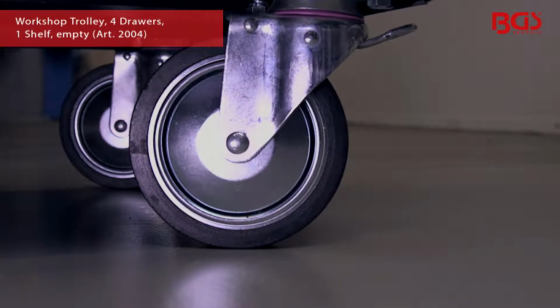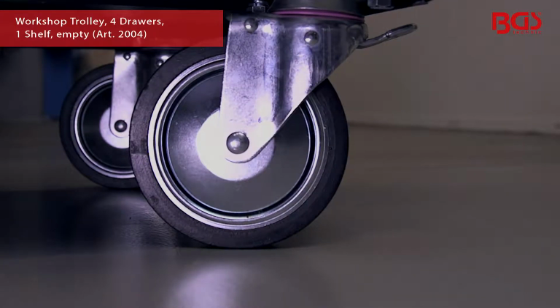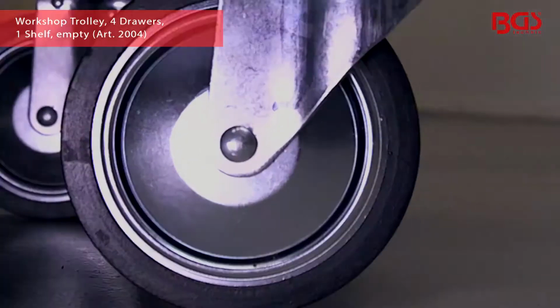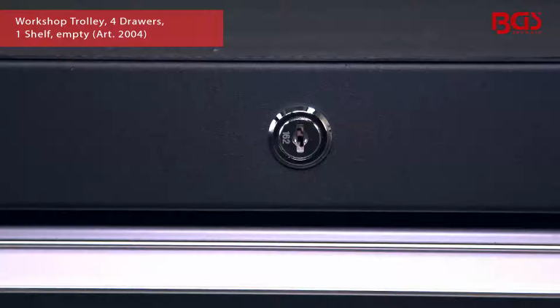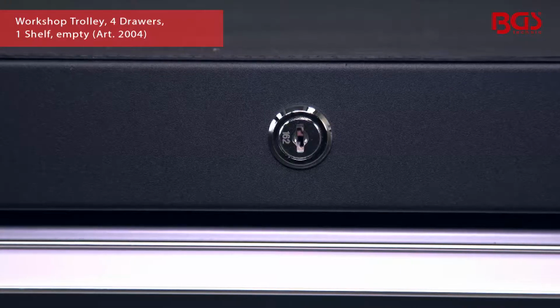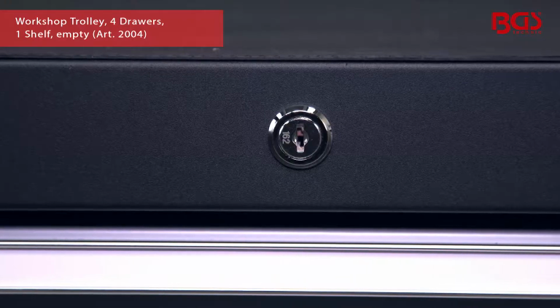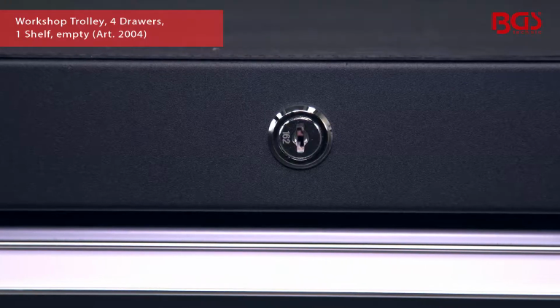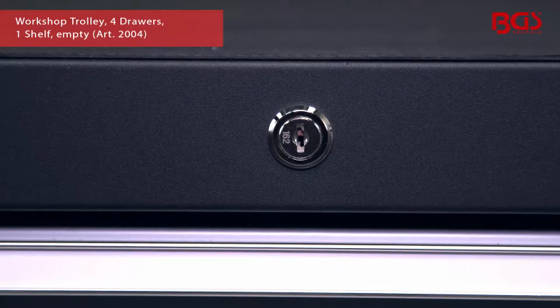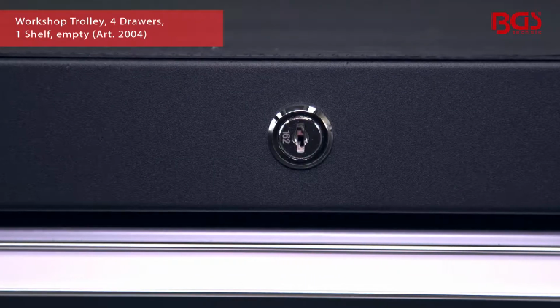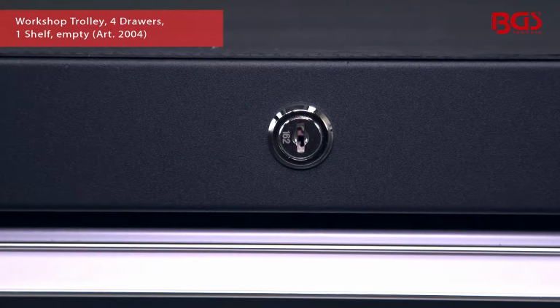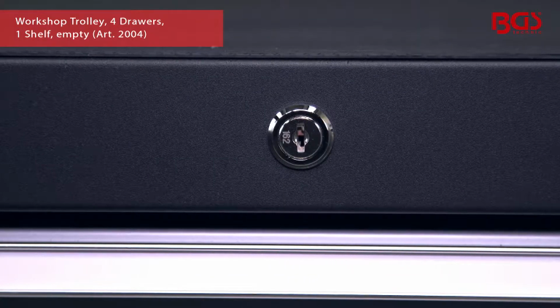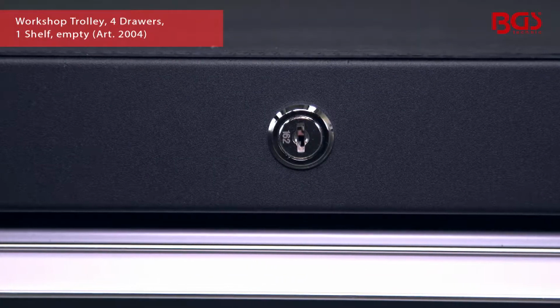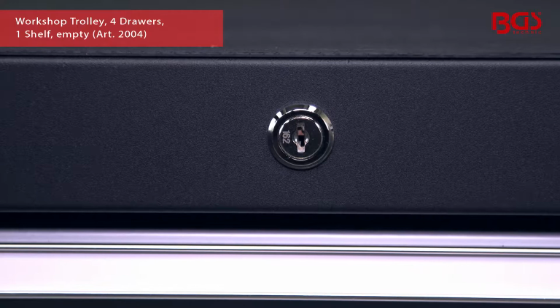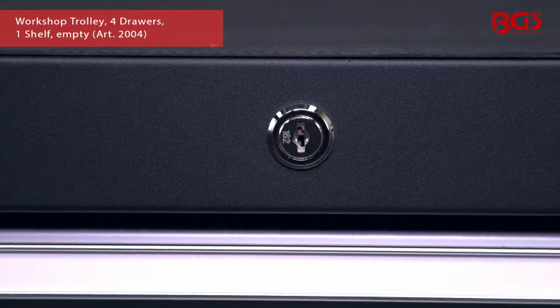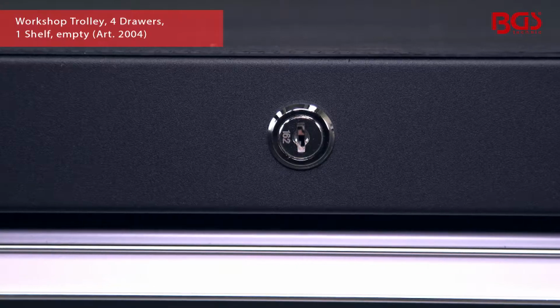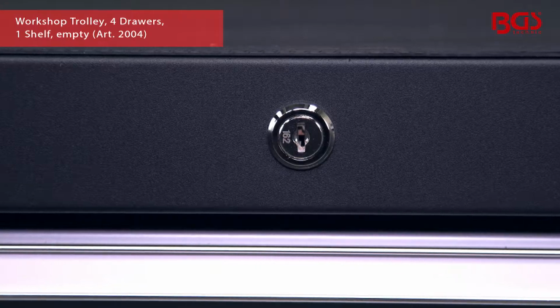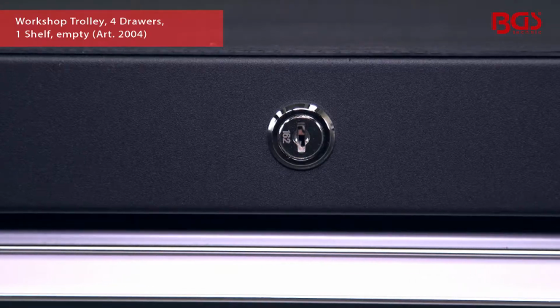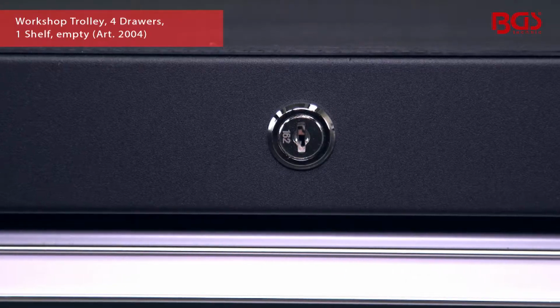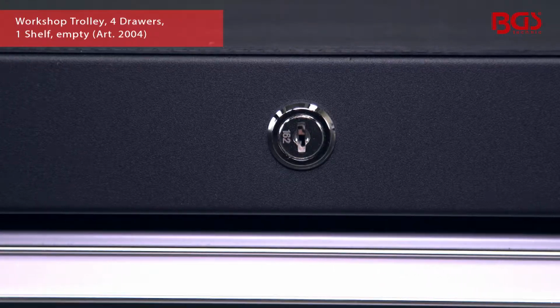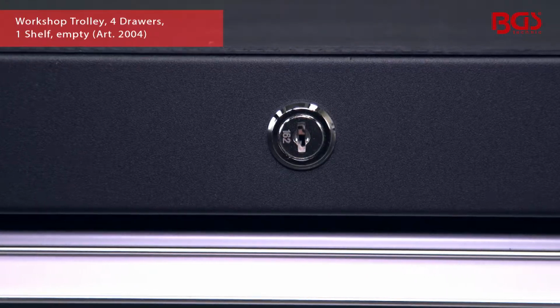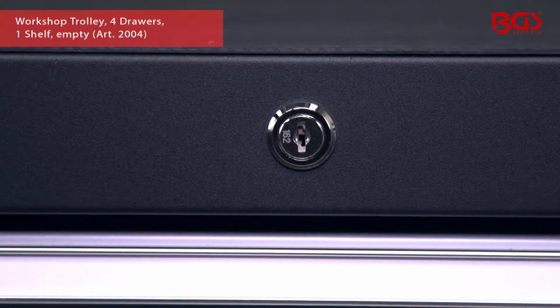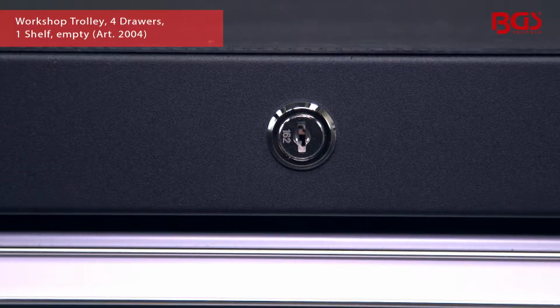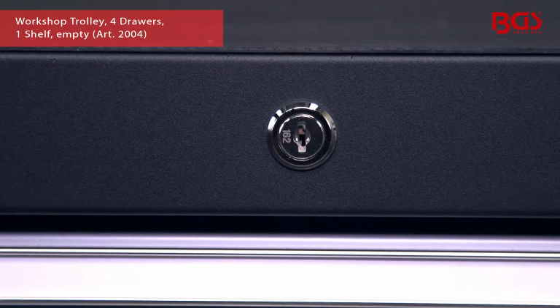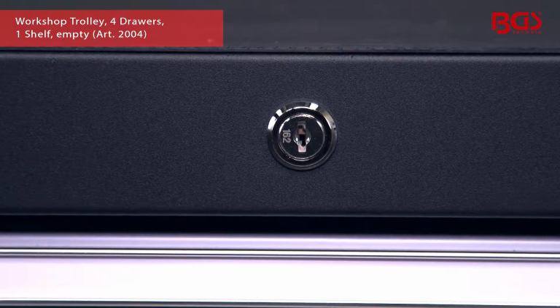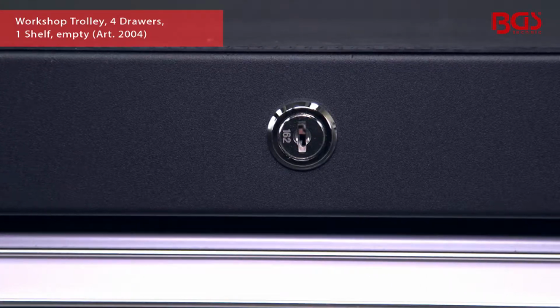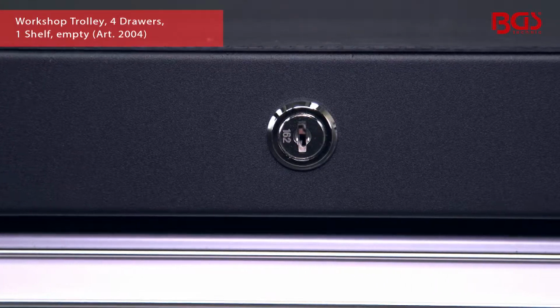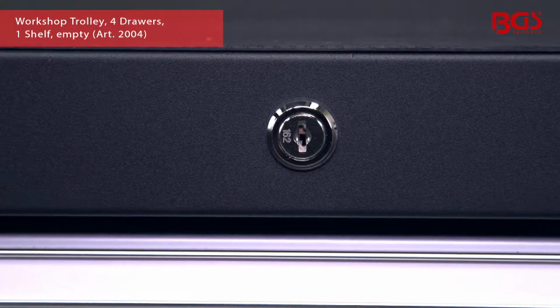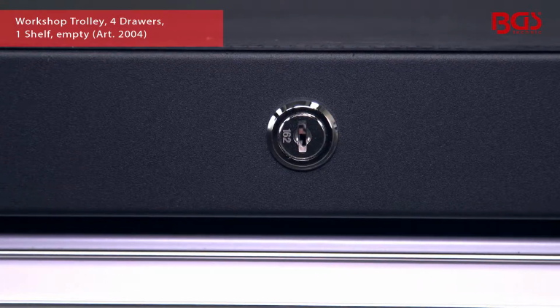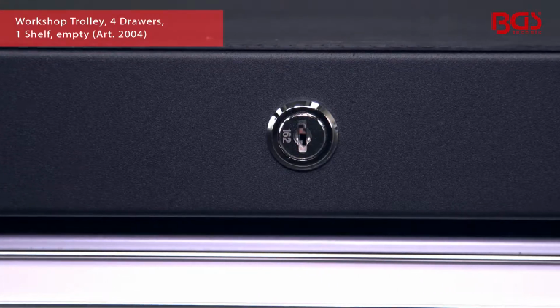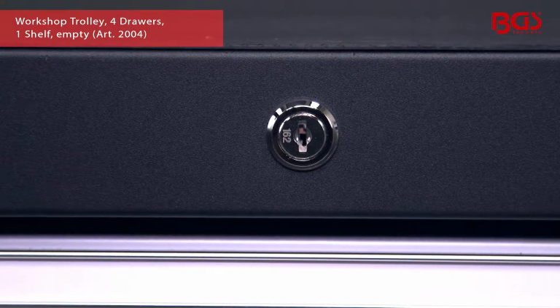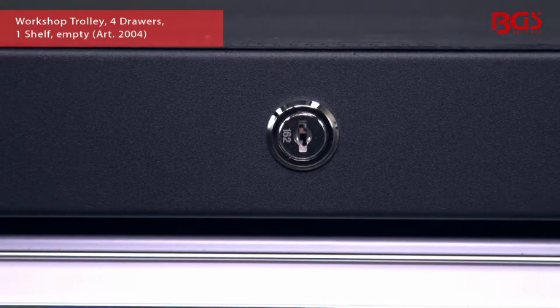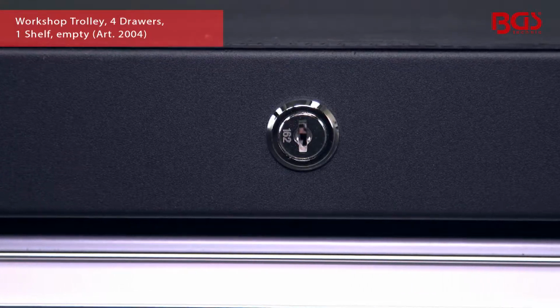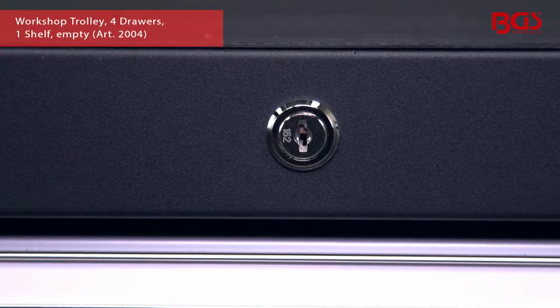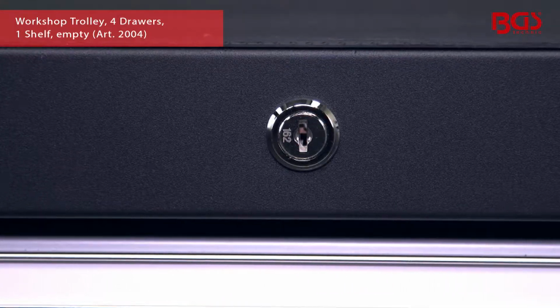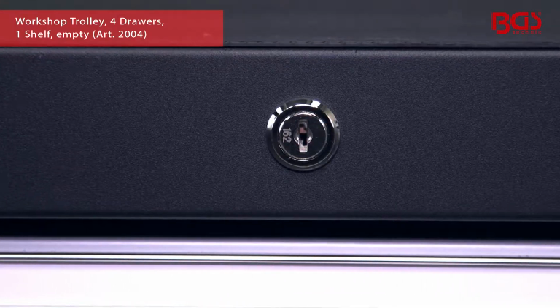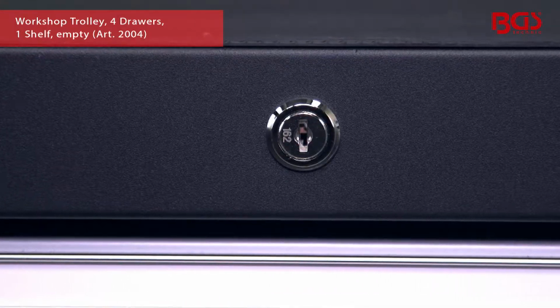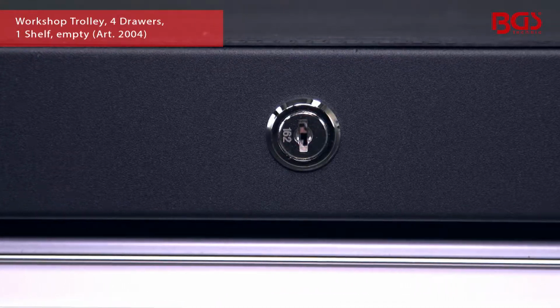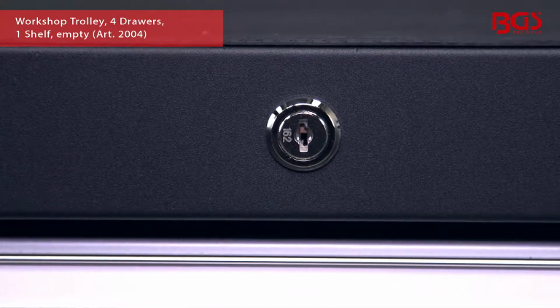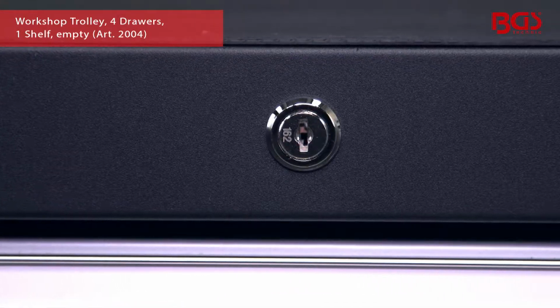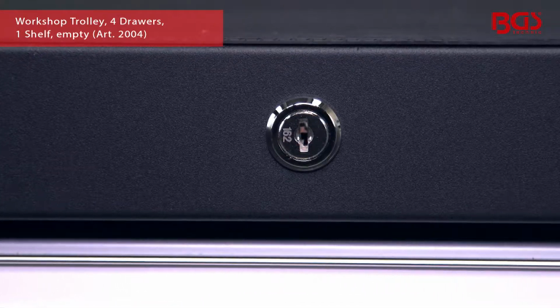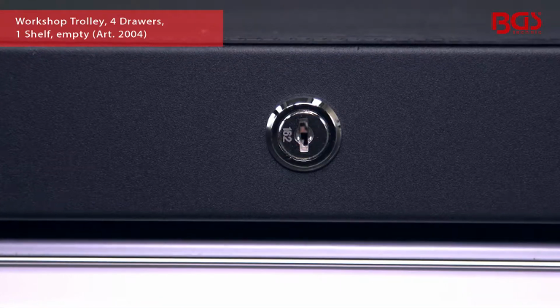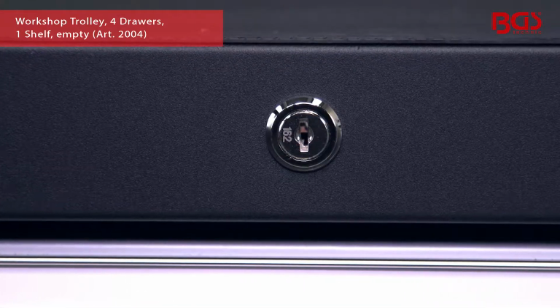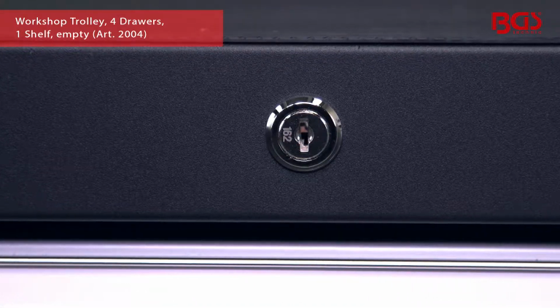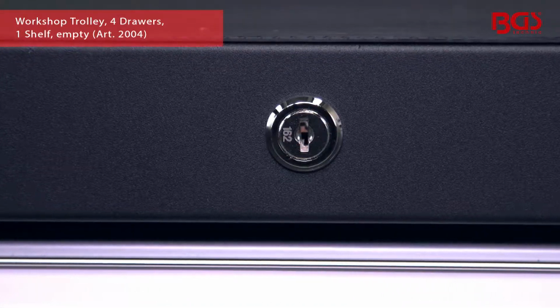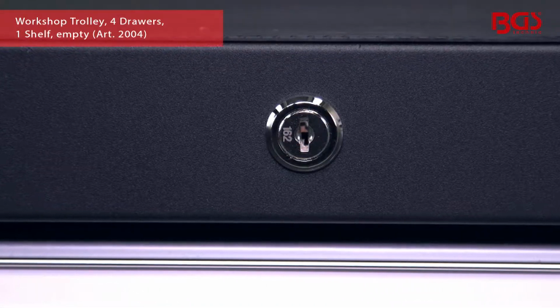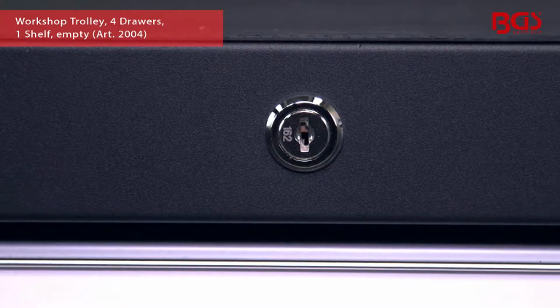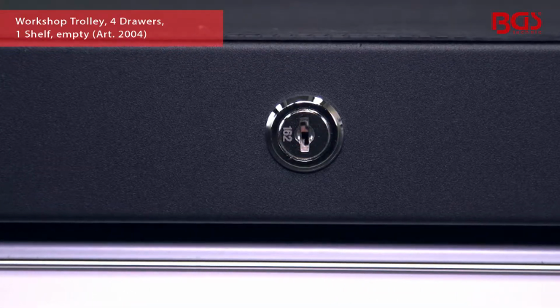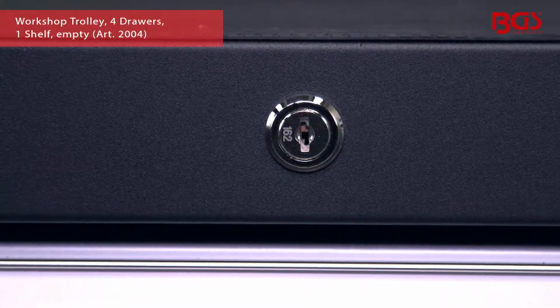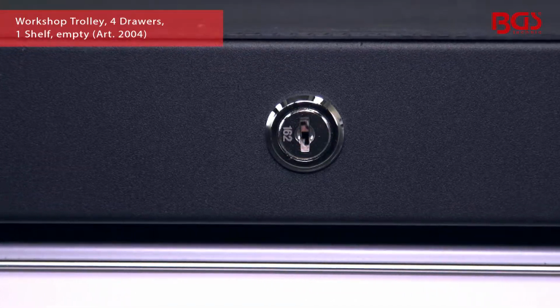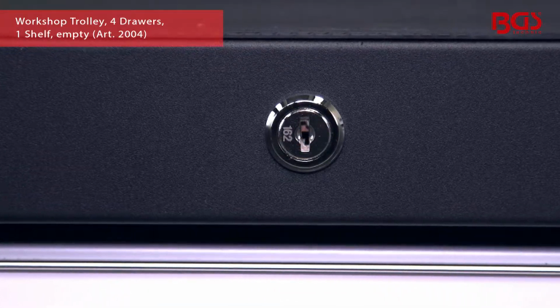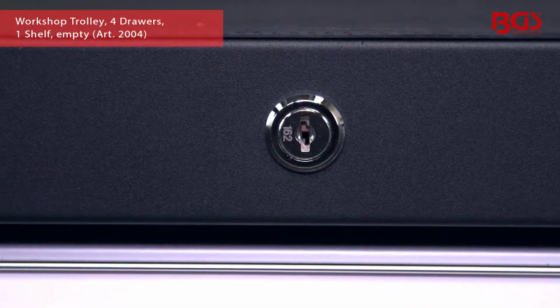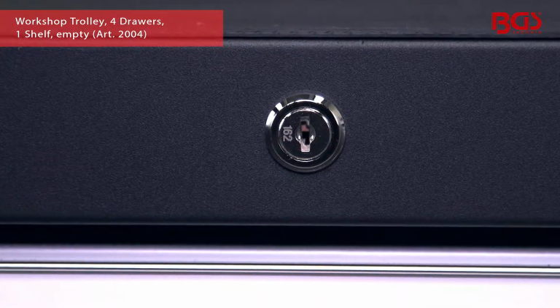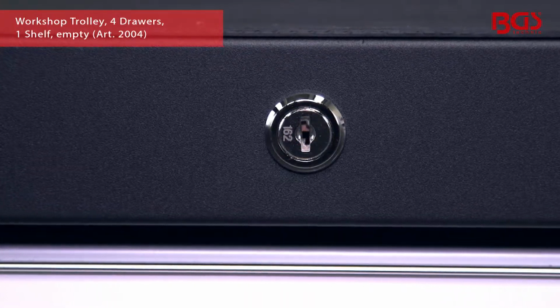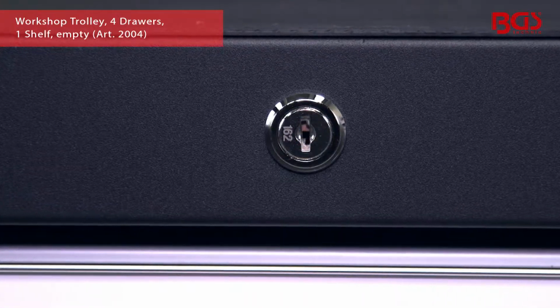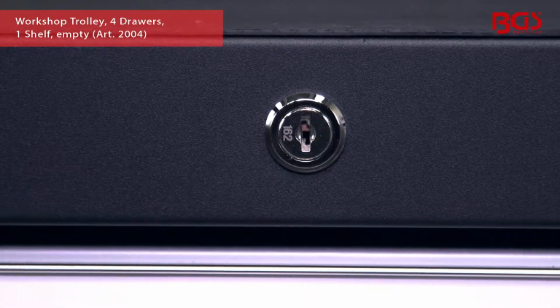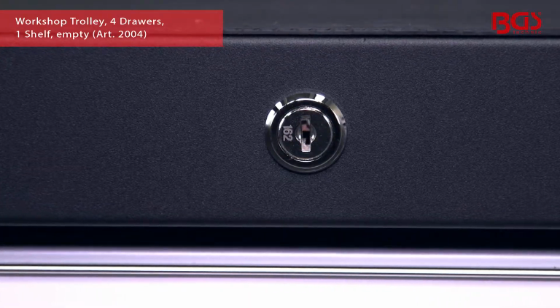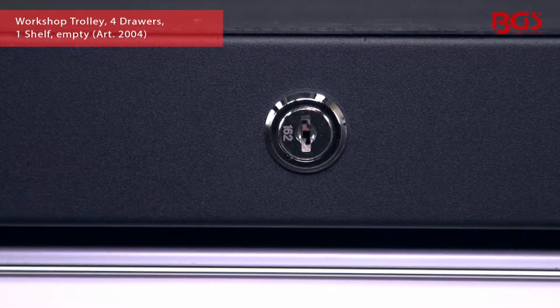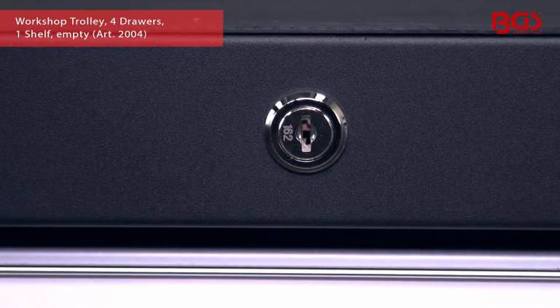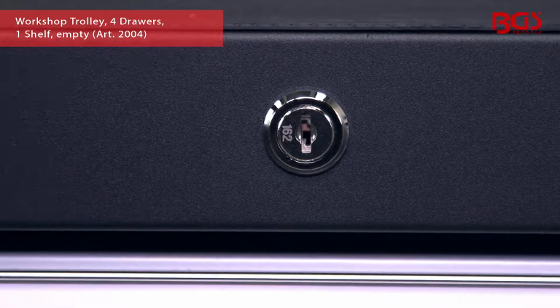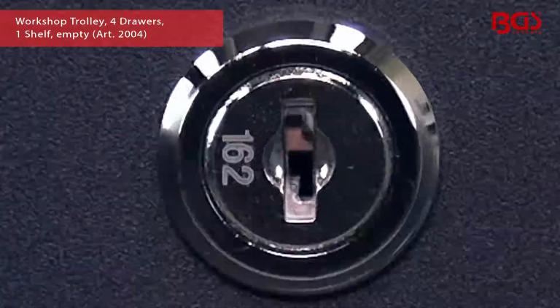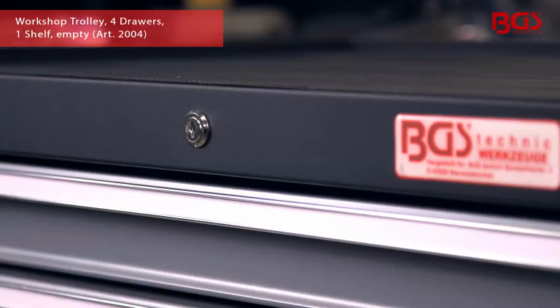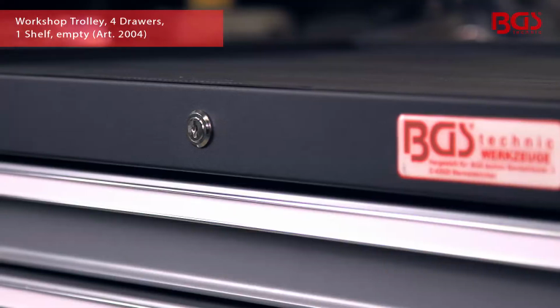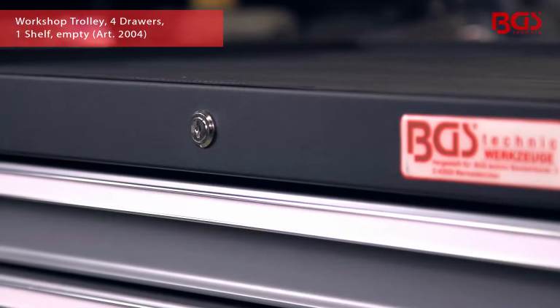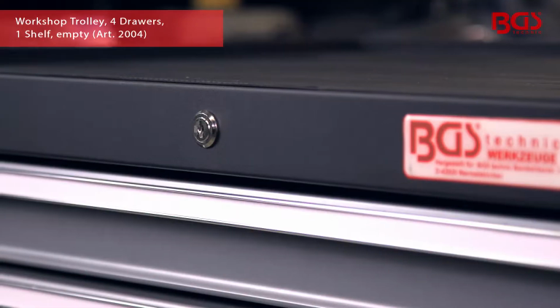The lockable central lock also provides security against unauthorized access. This is what quality looks like.